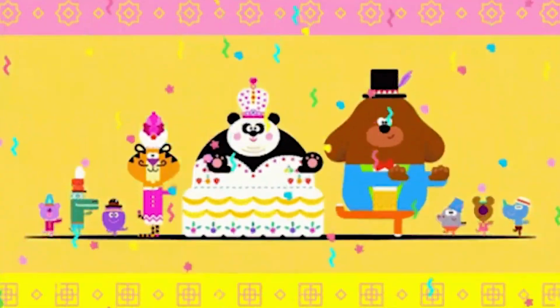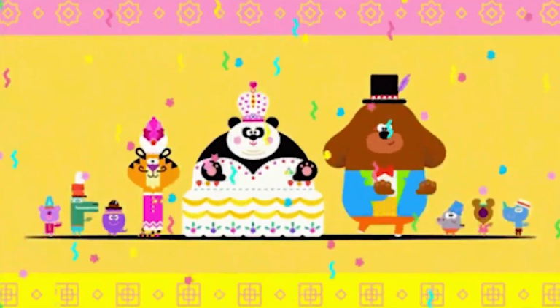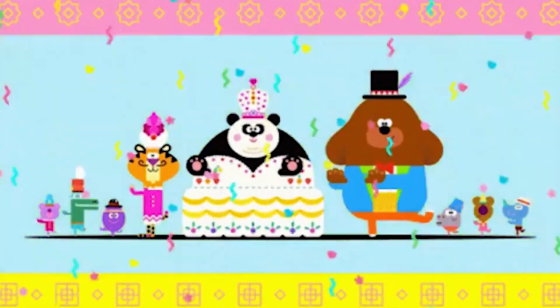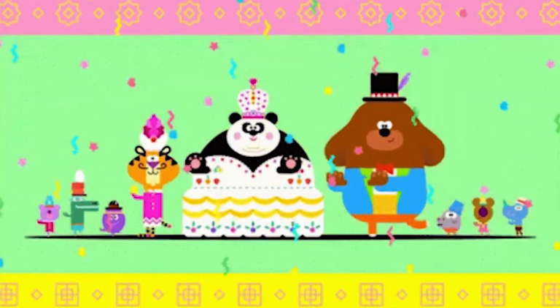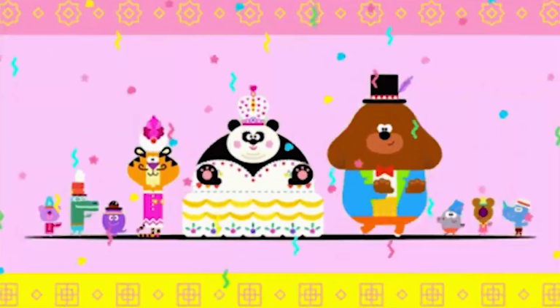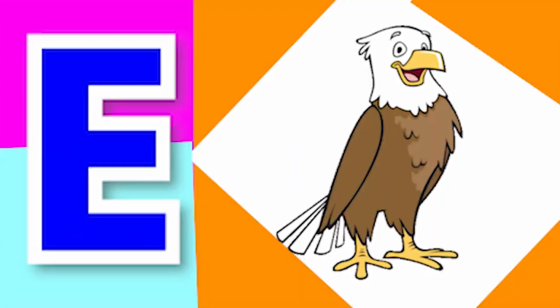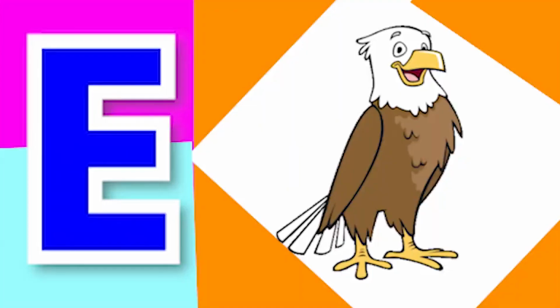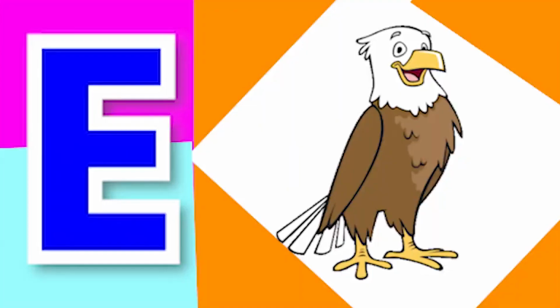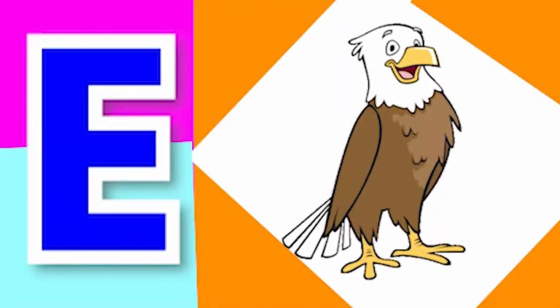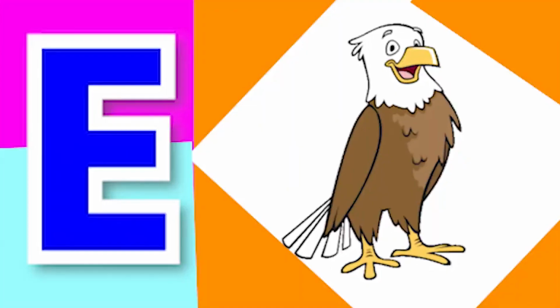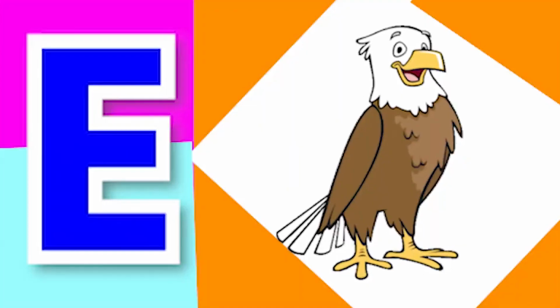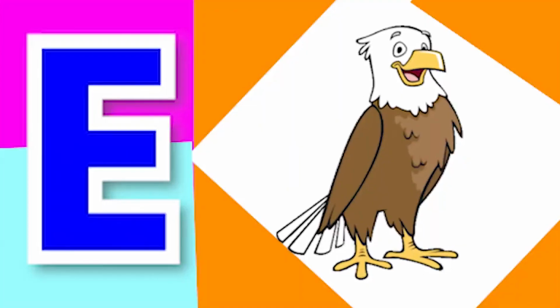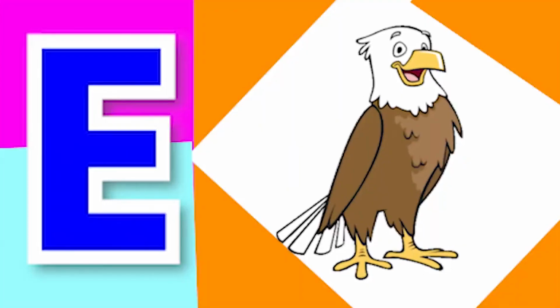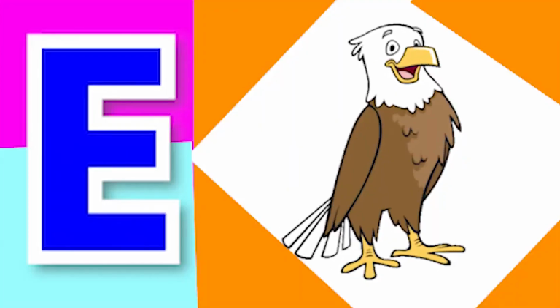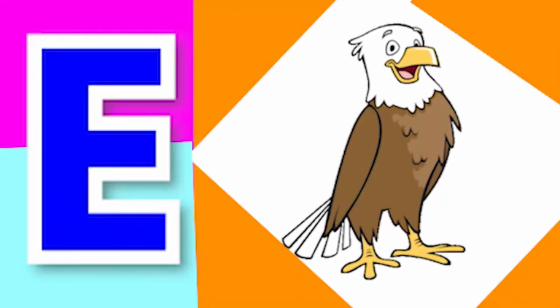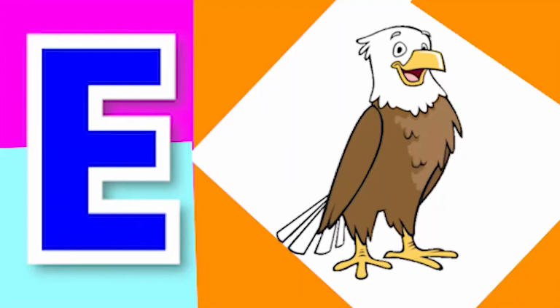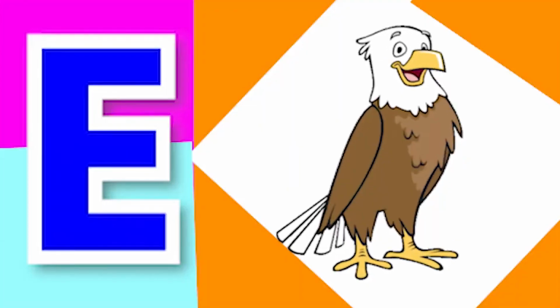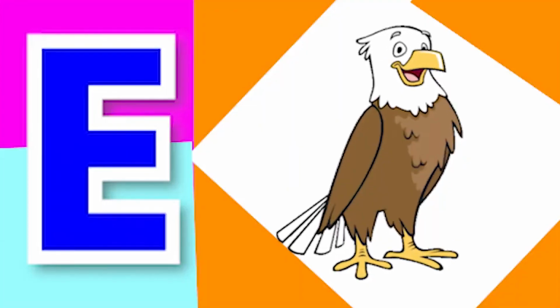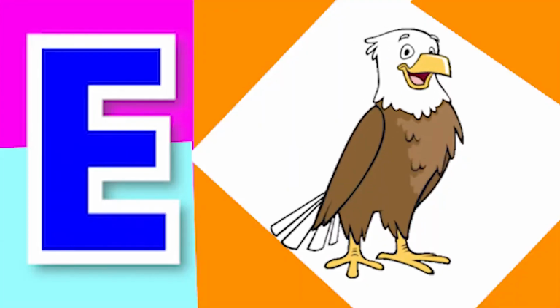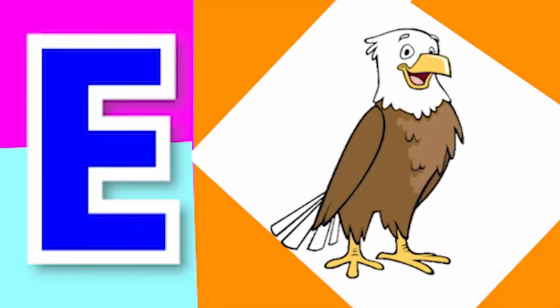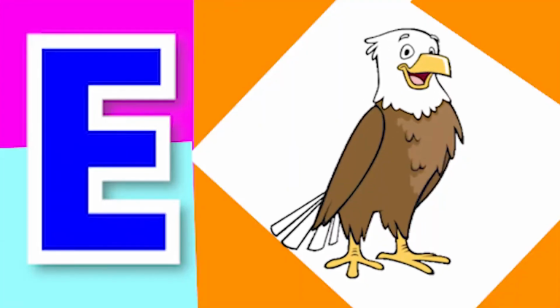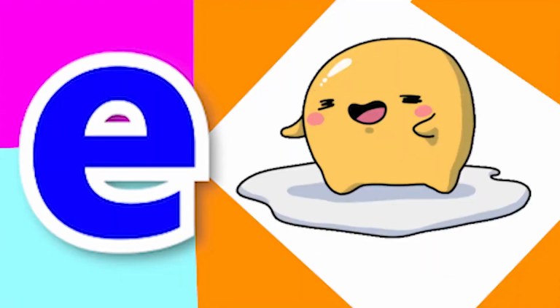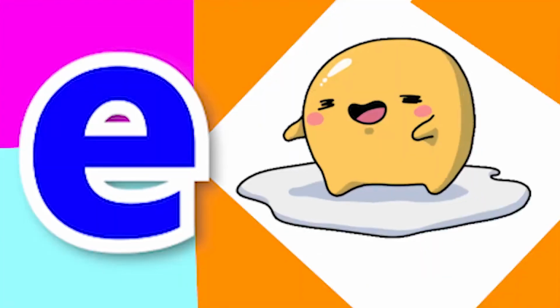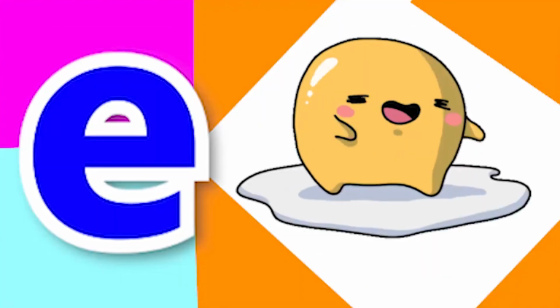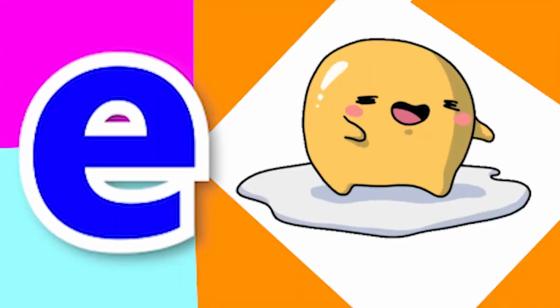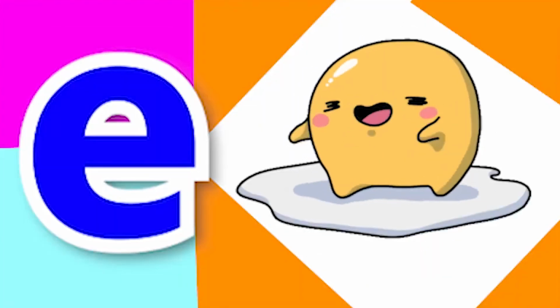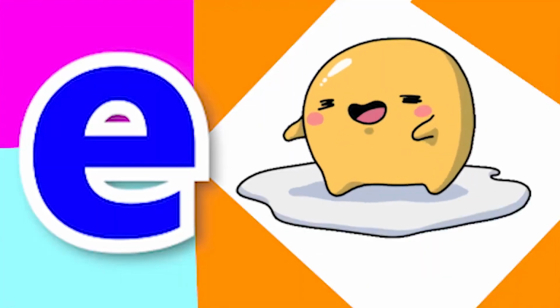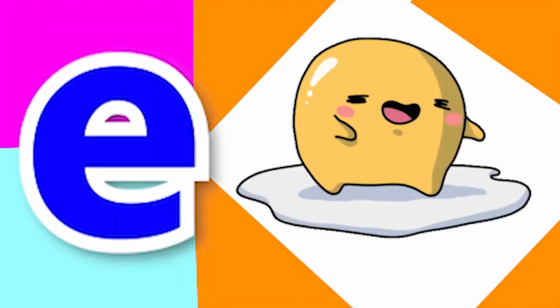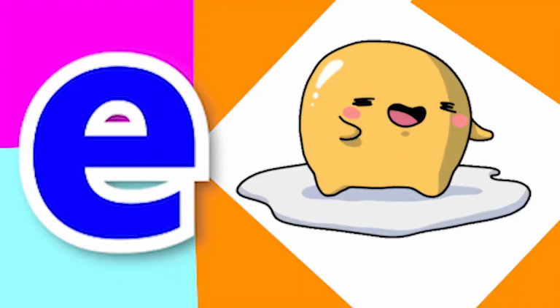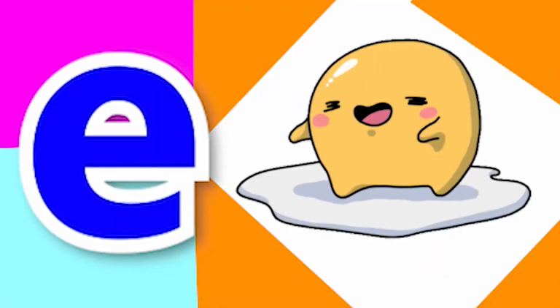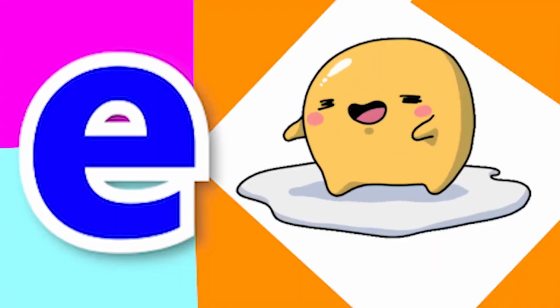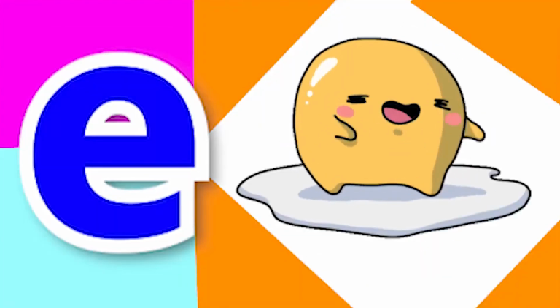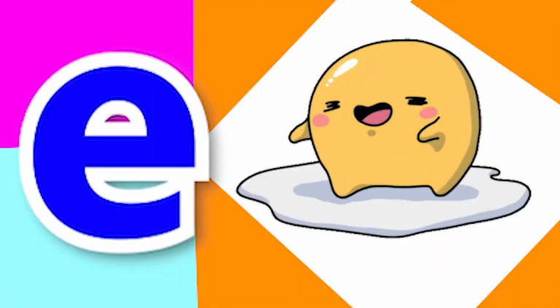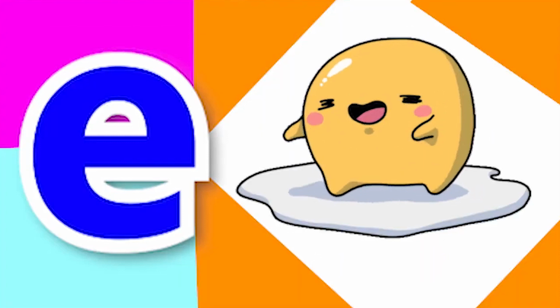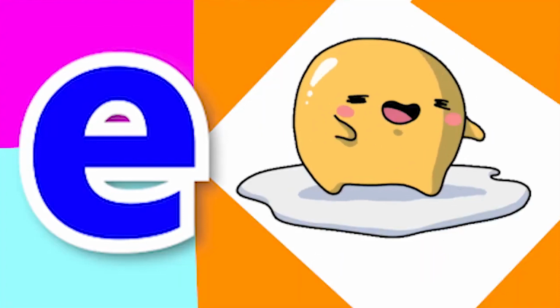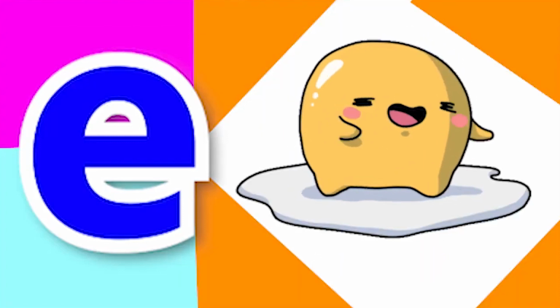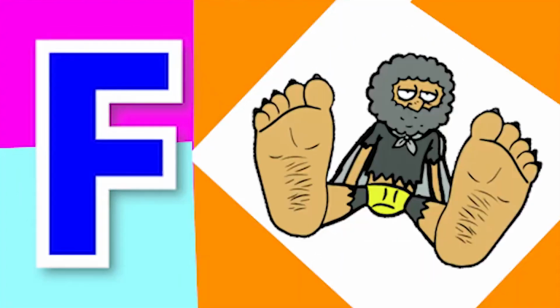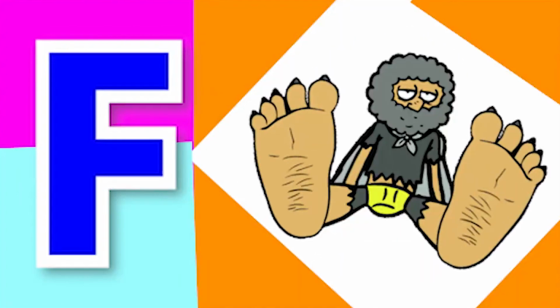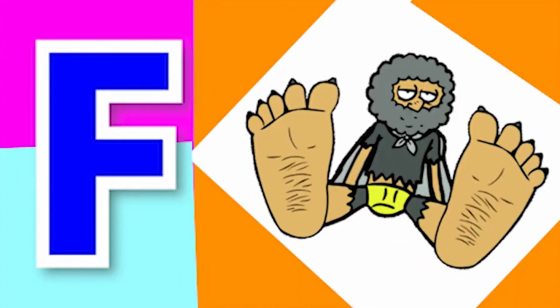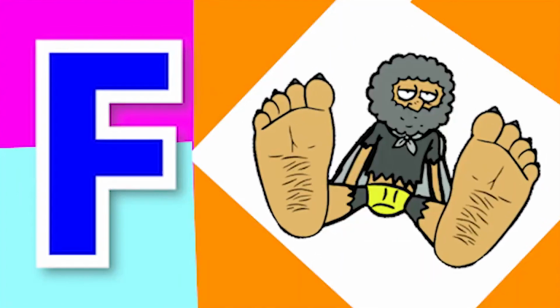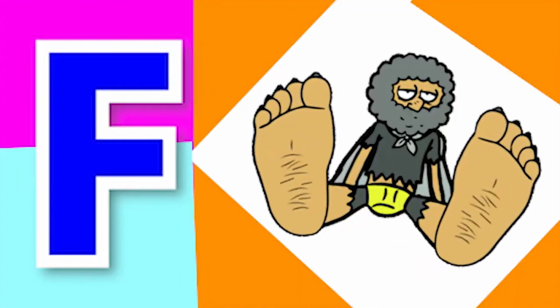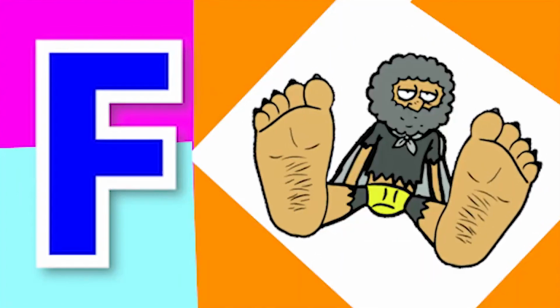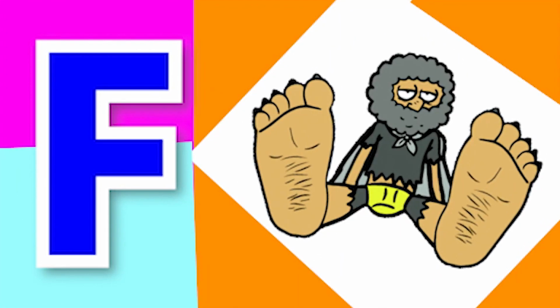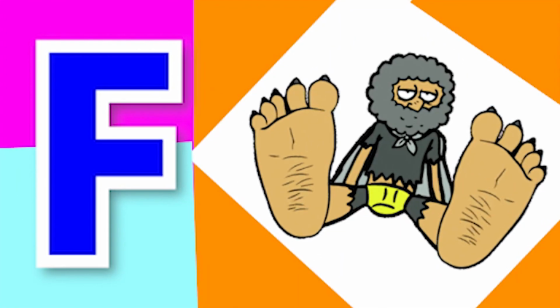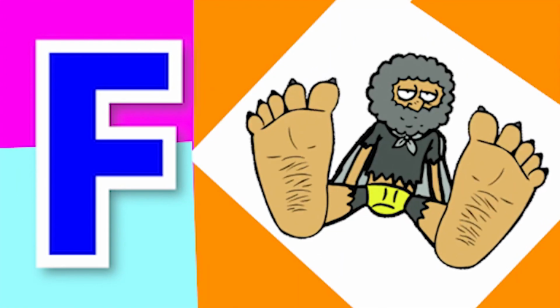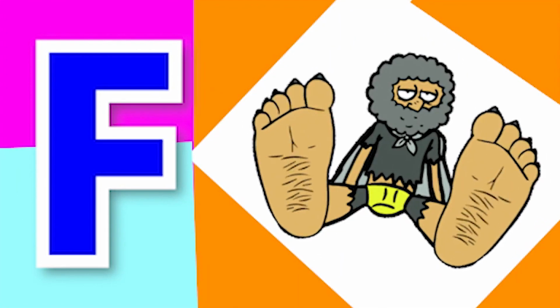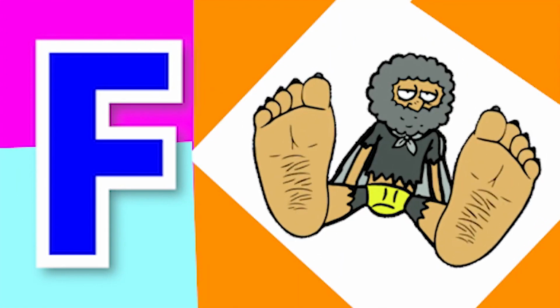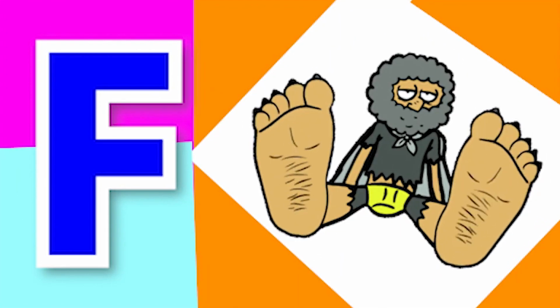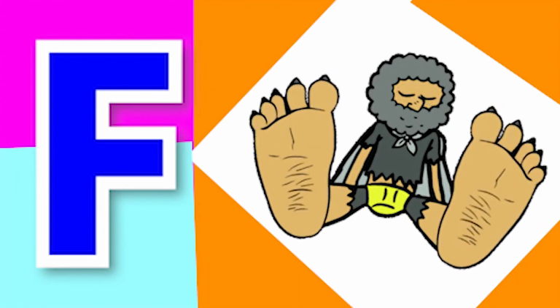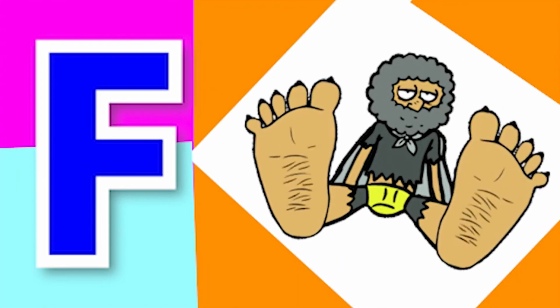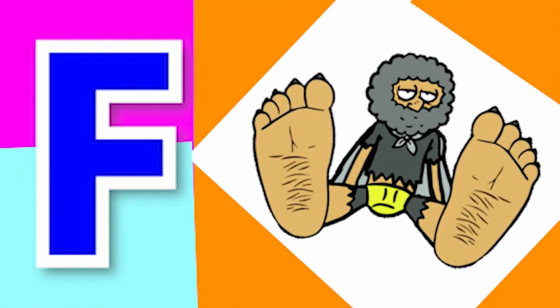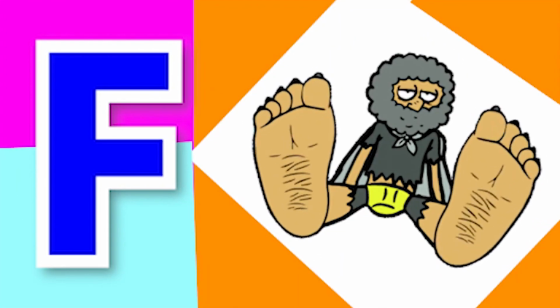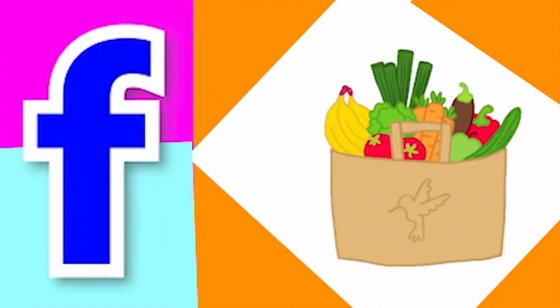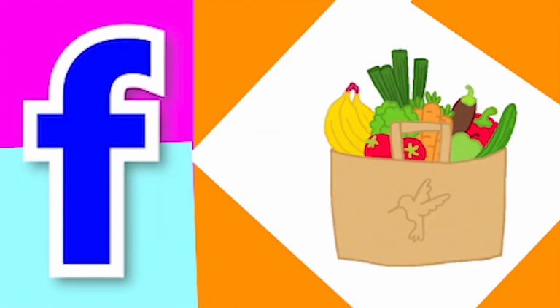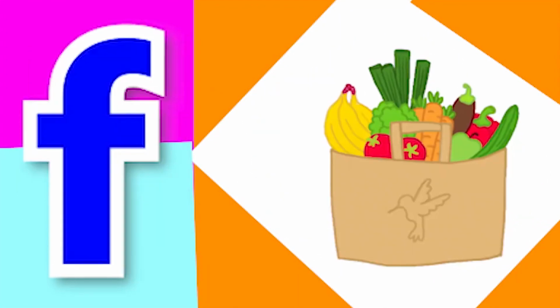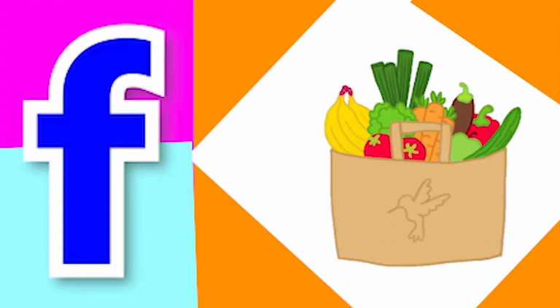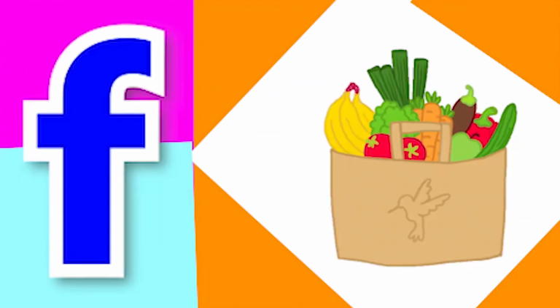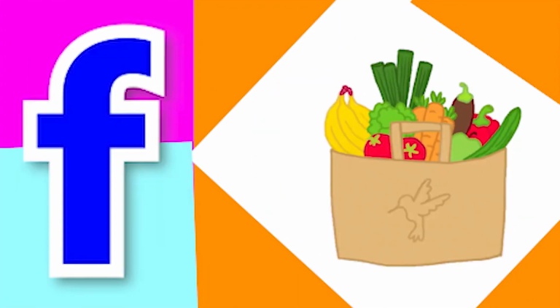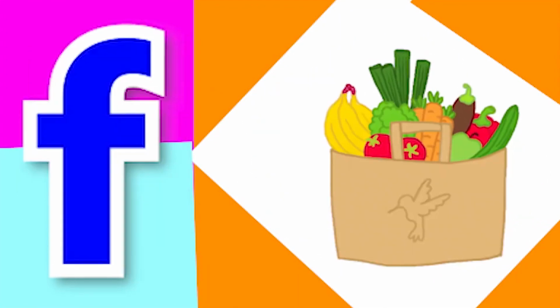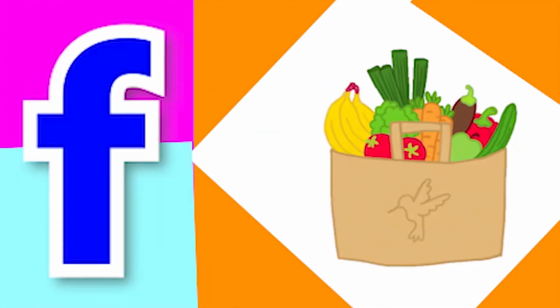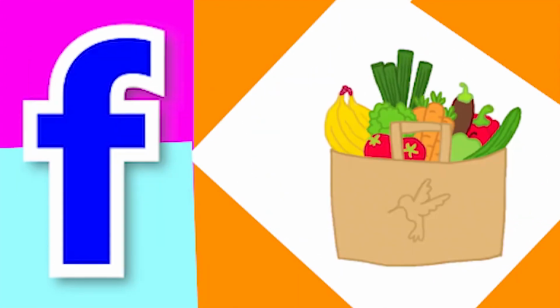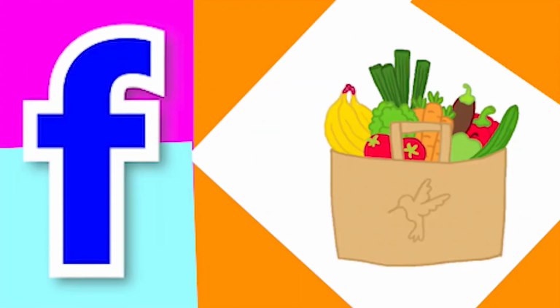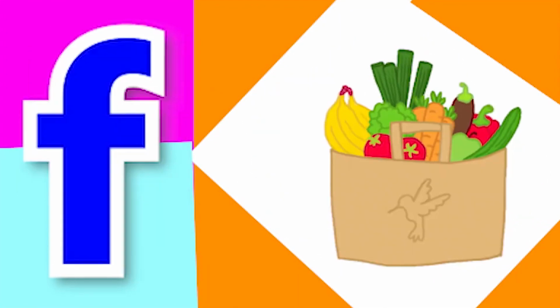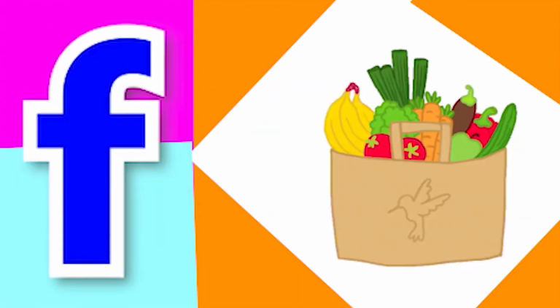E for eagle, E for egg, F for foot, F for fruit.